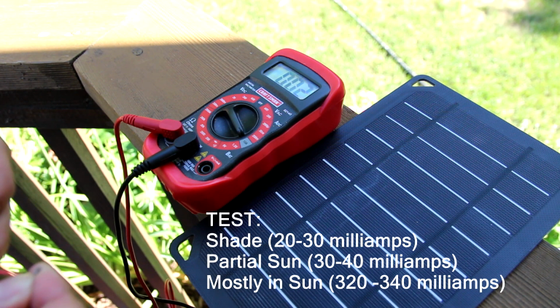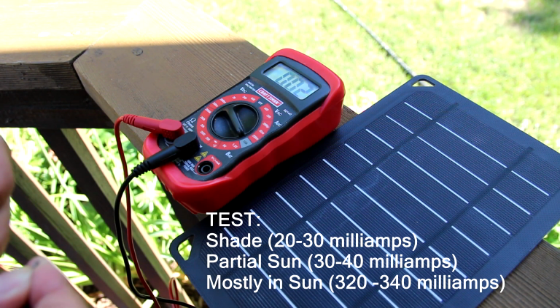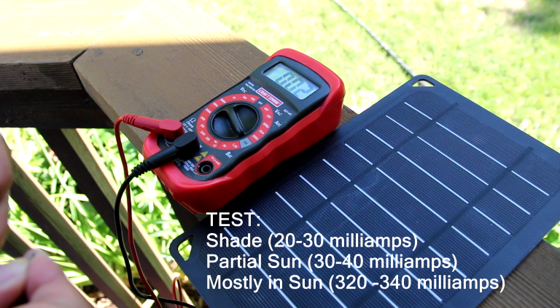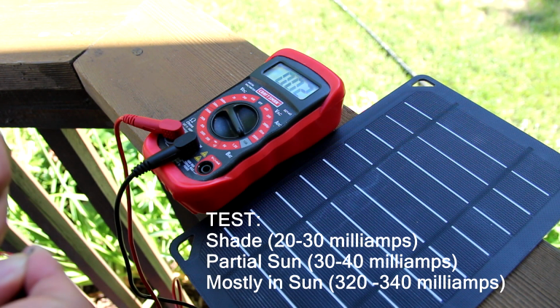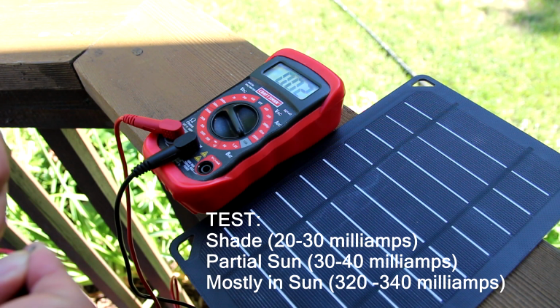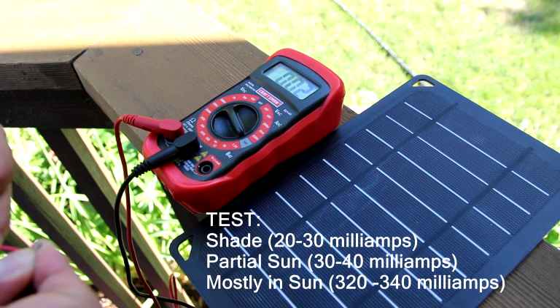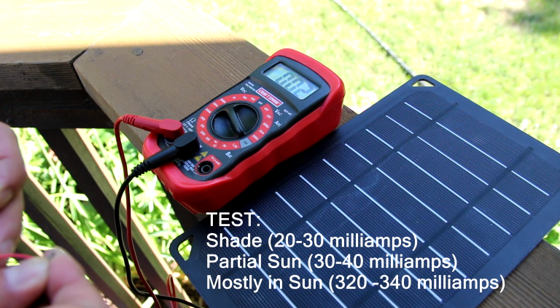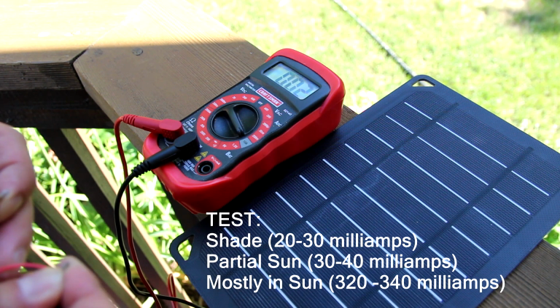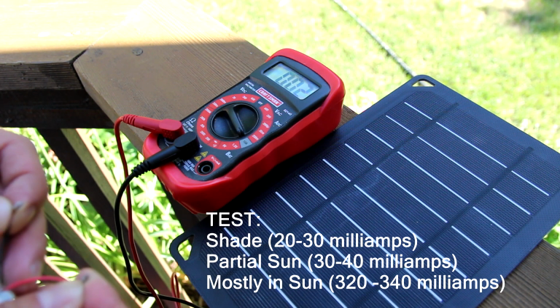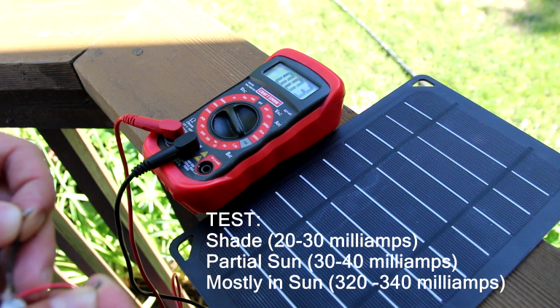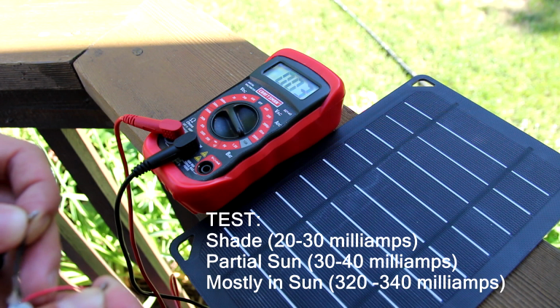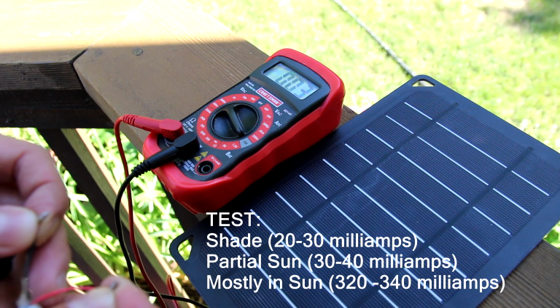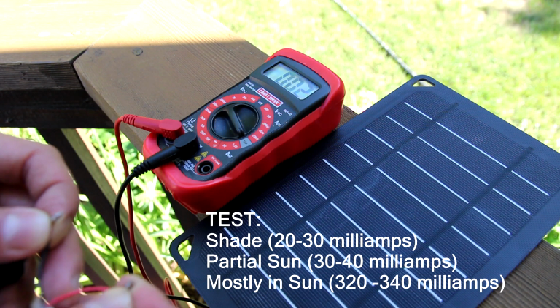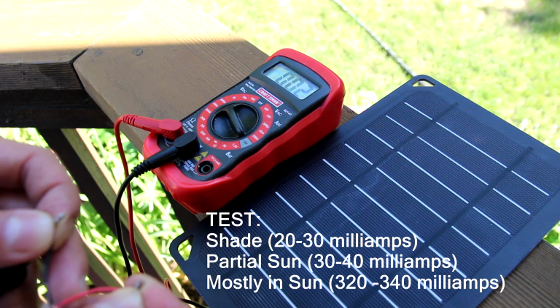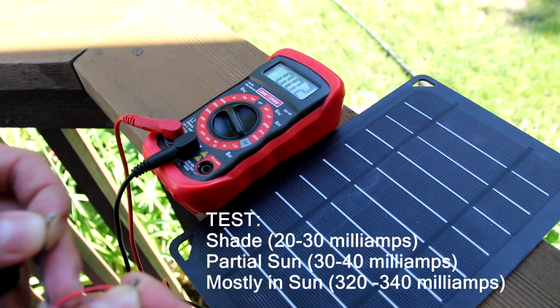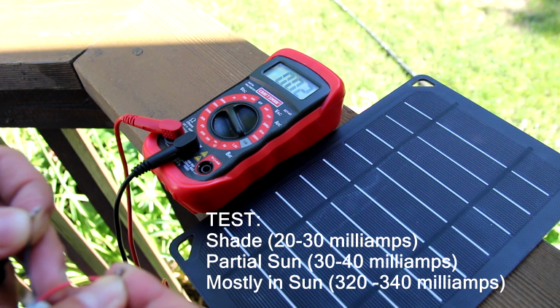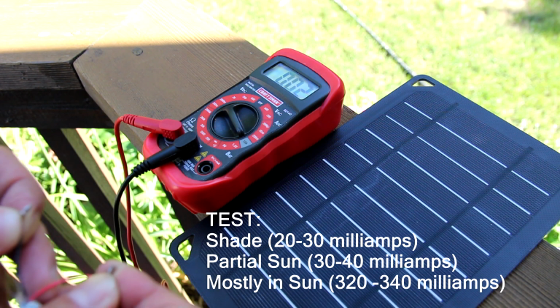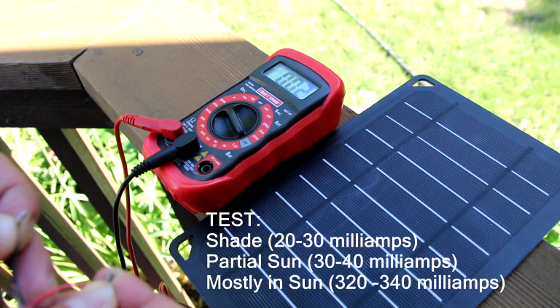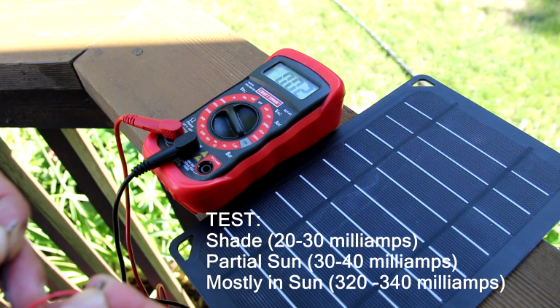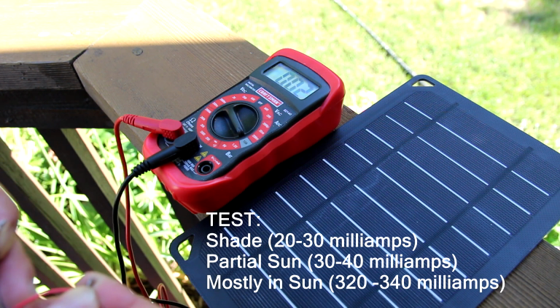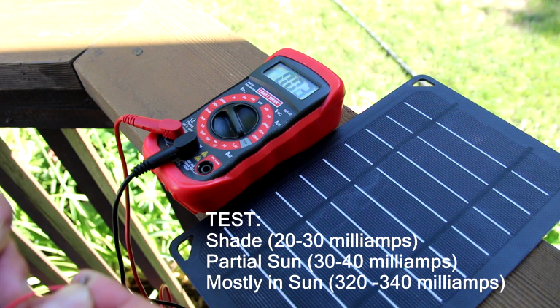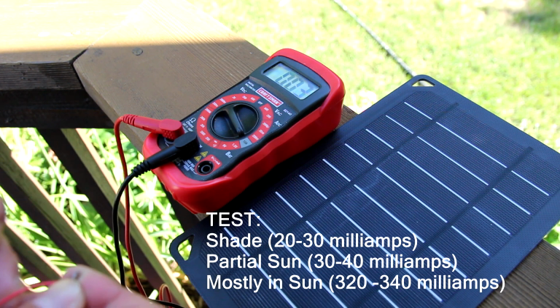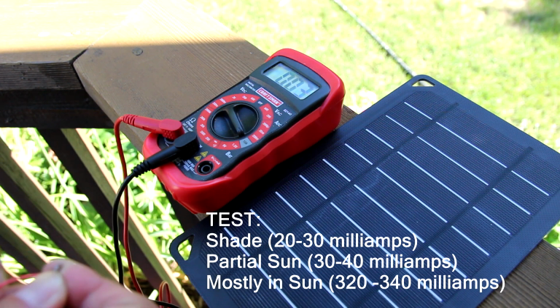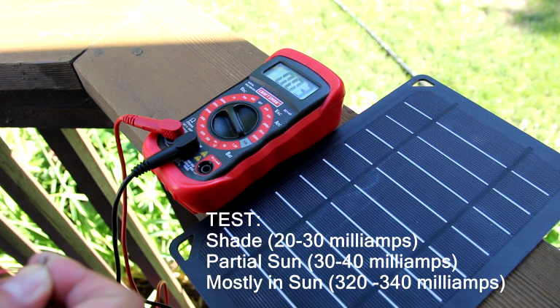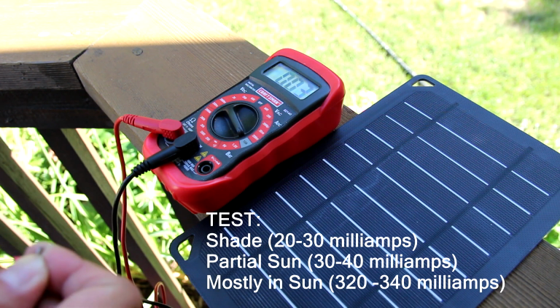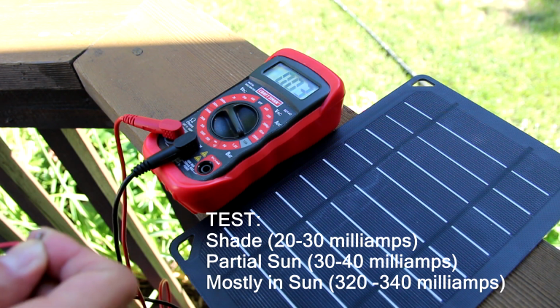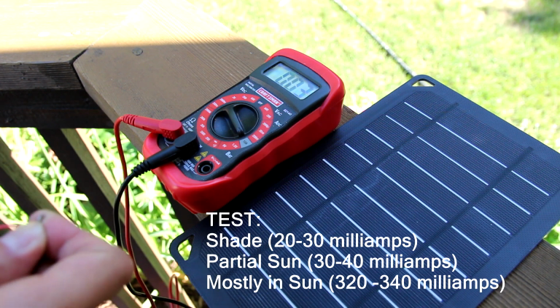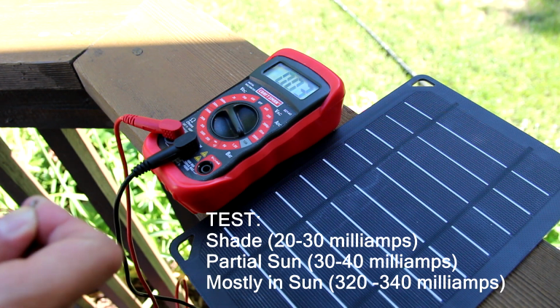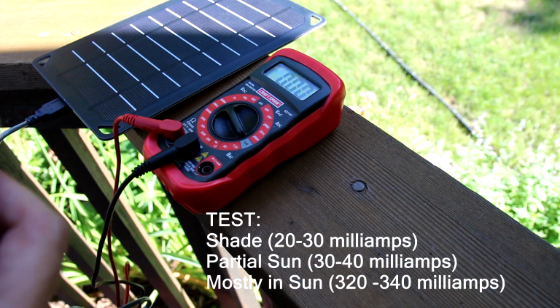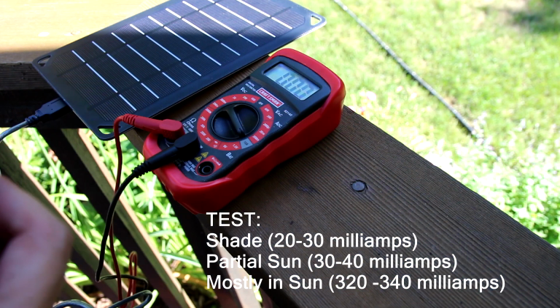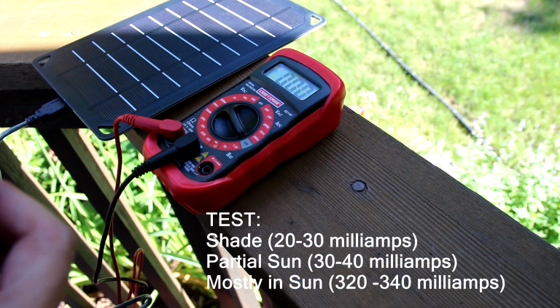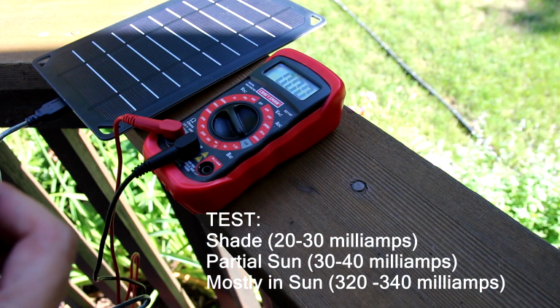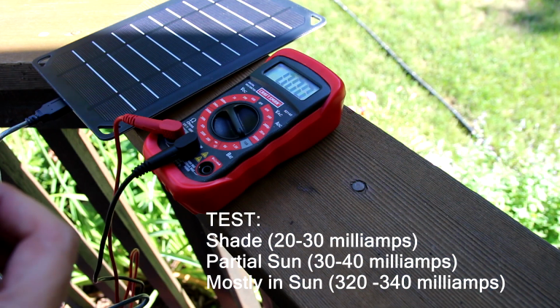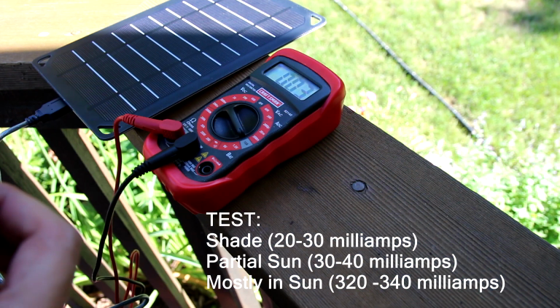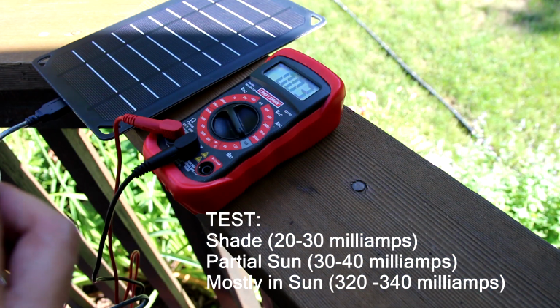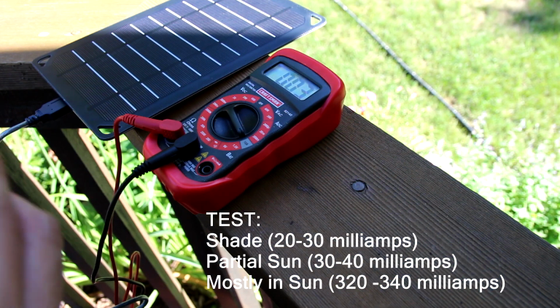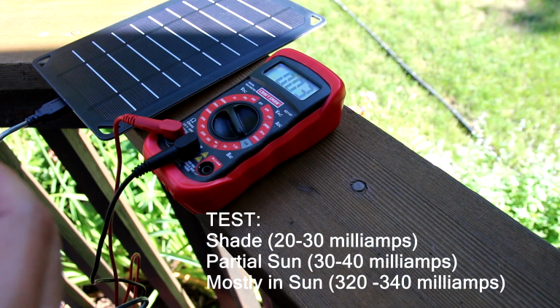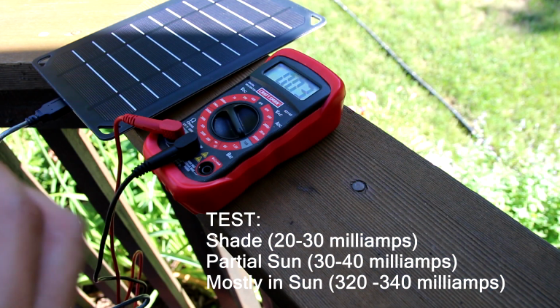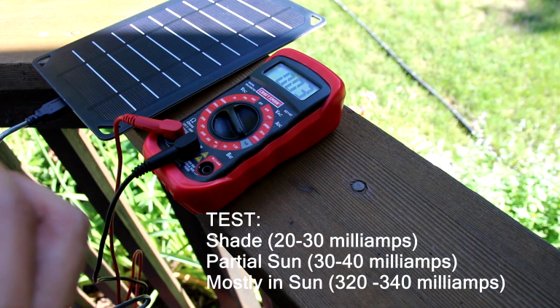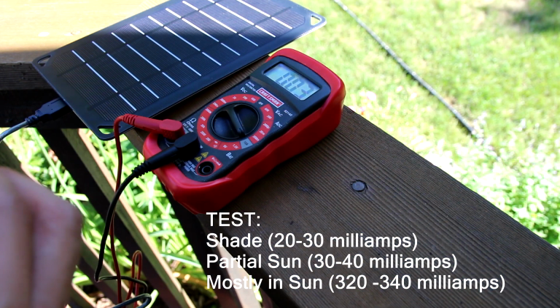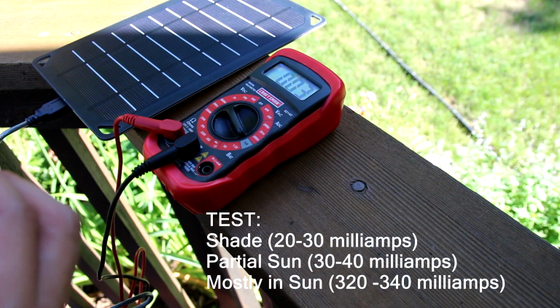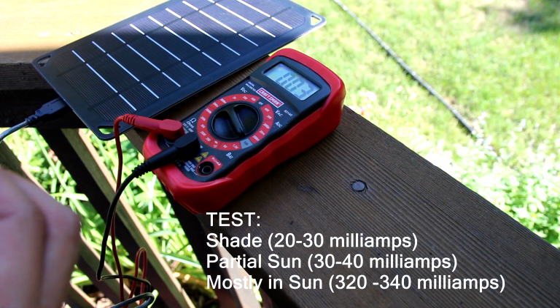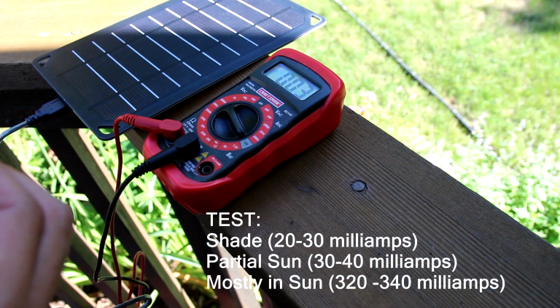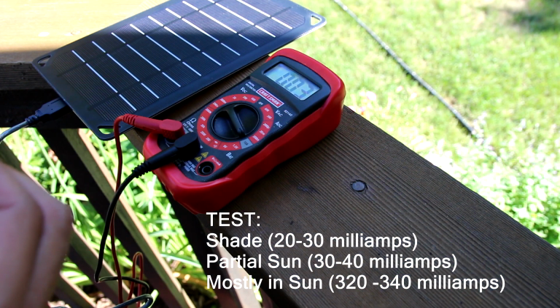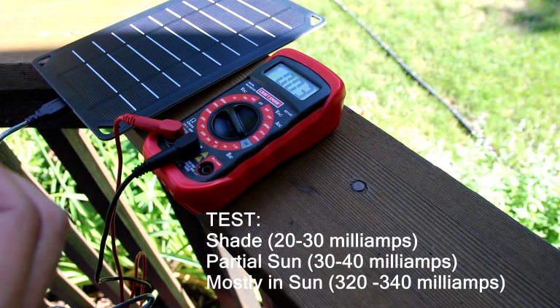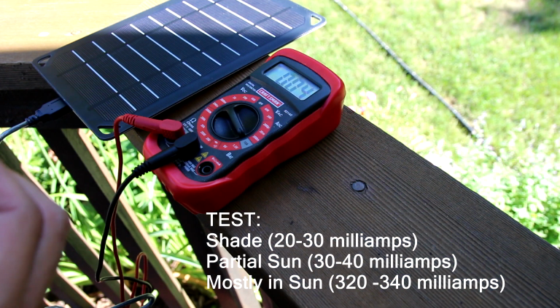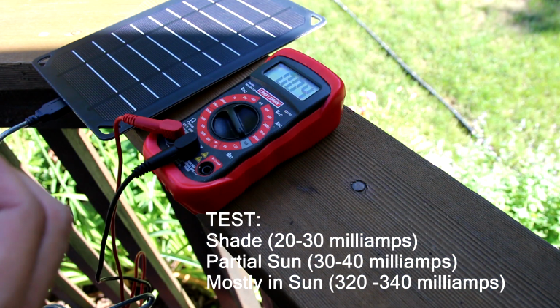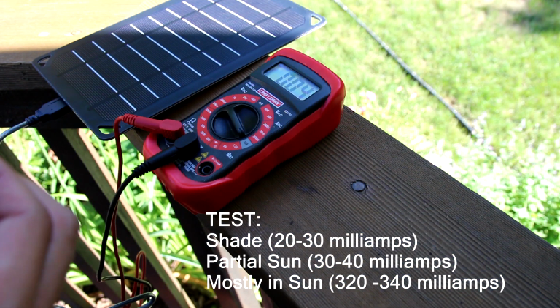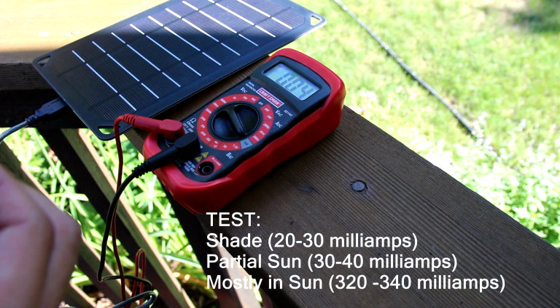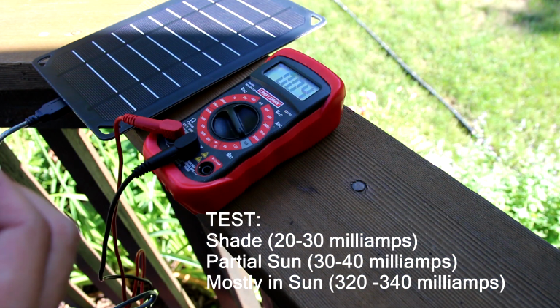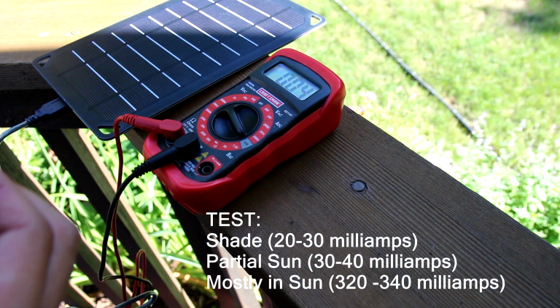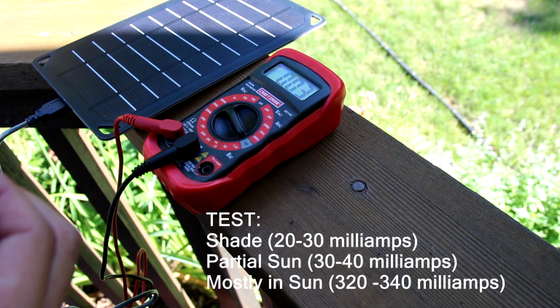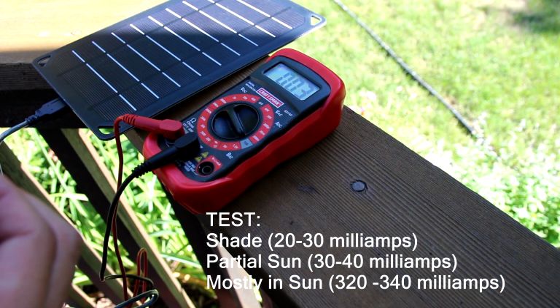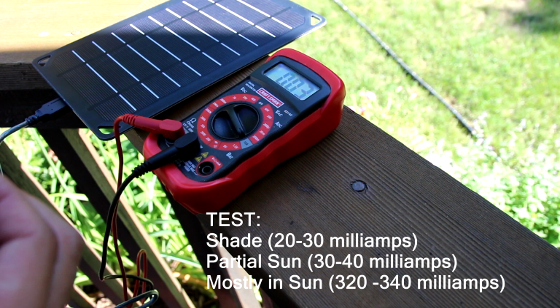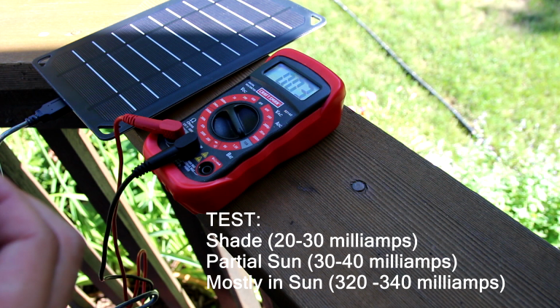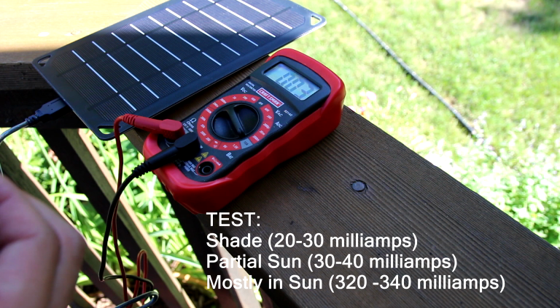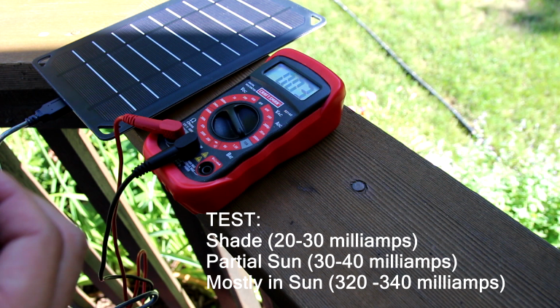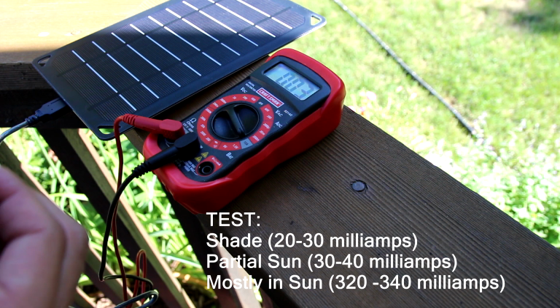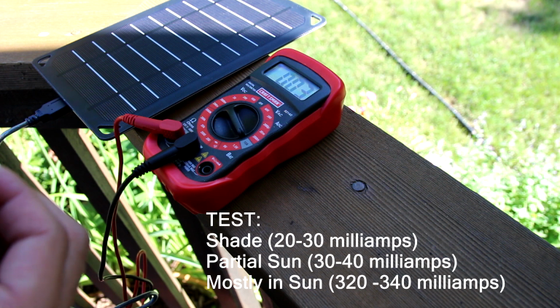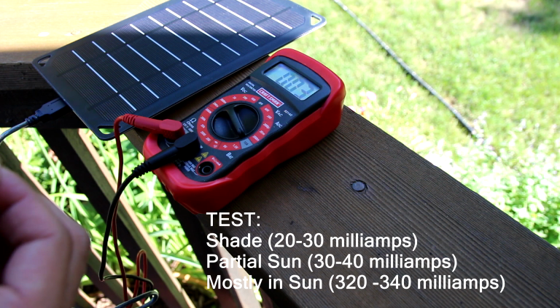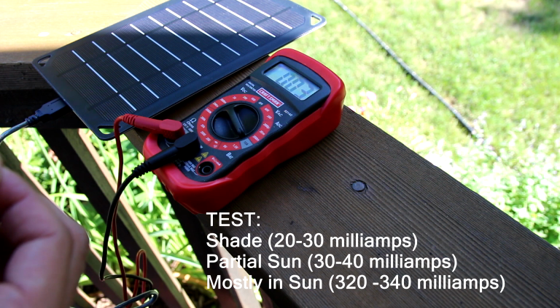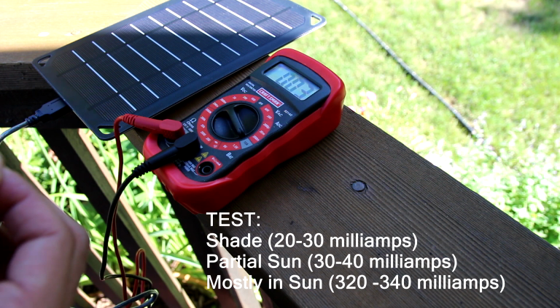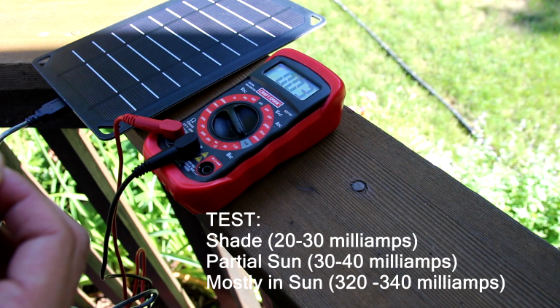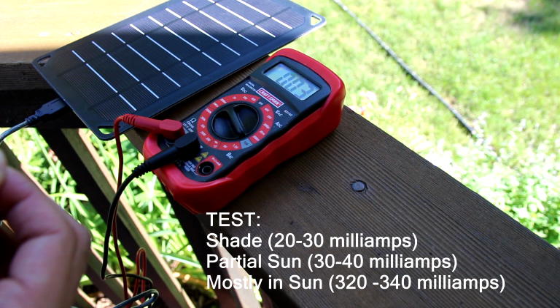Readings showing around 20 milliamps, 30, 20, 30 to 40 milliamps across the test scenarios.